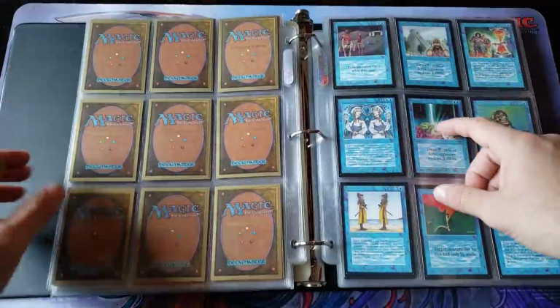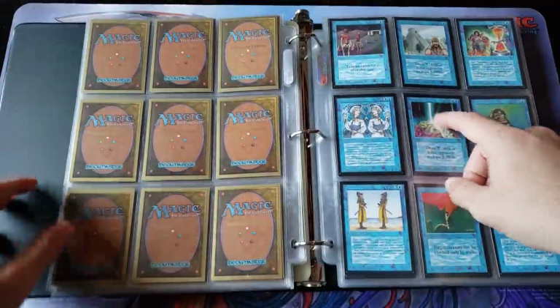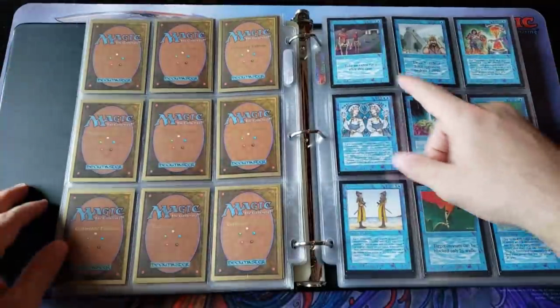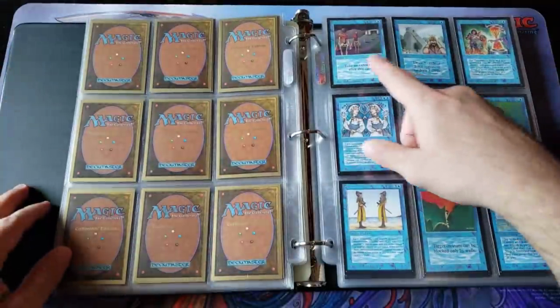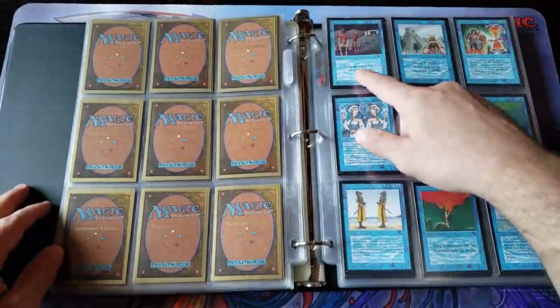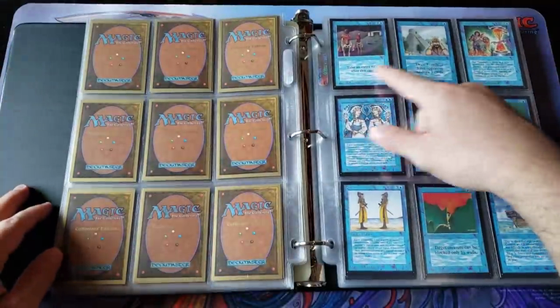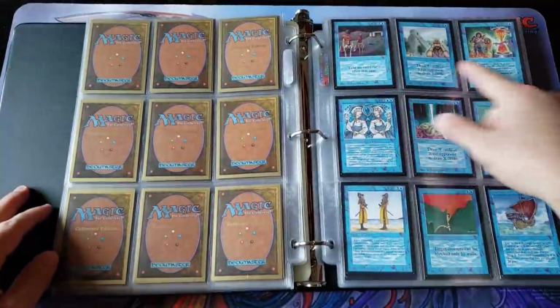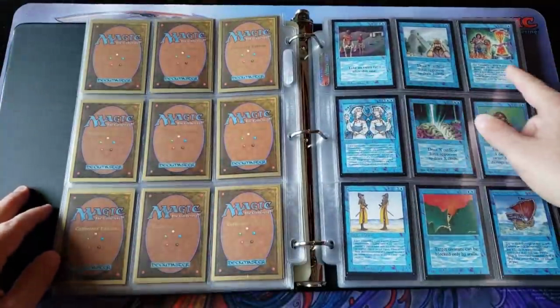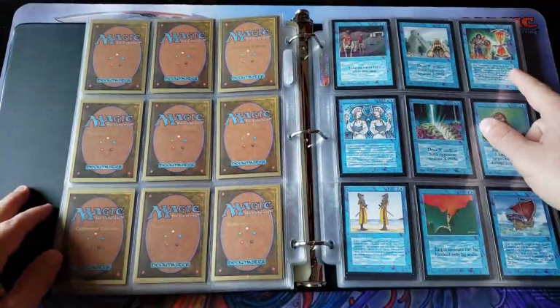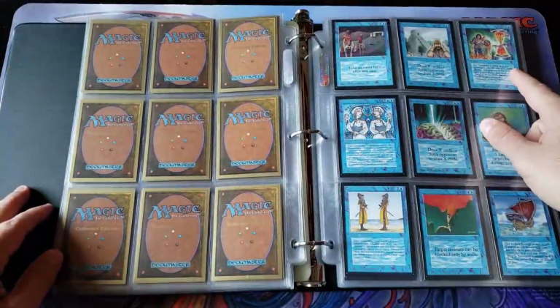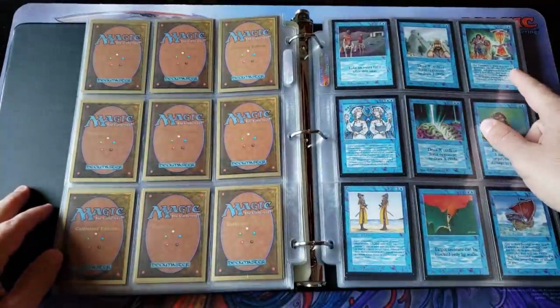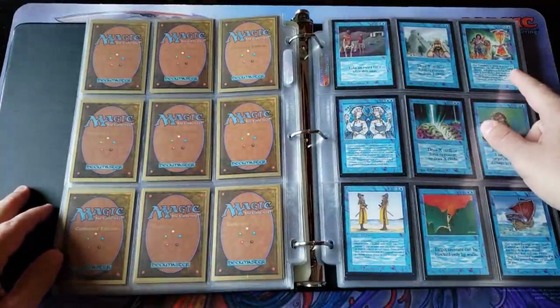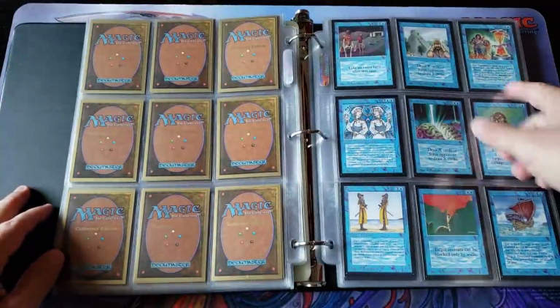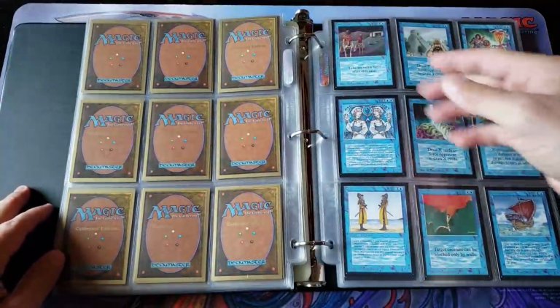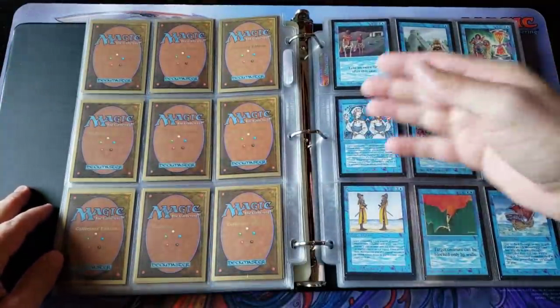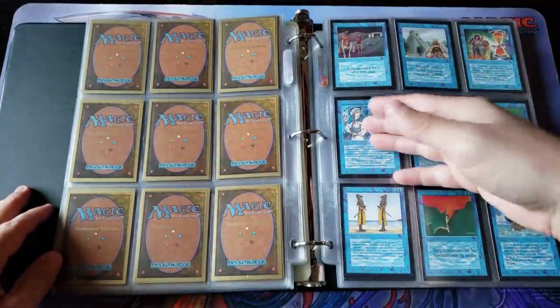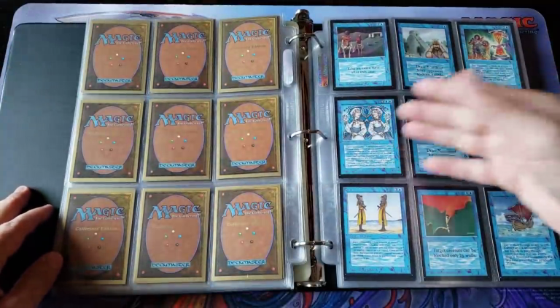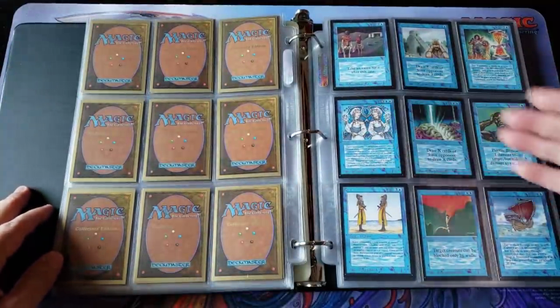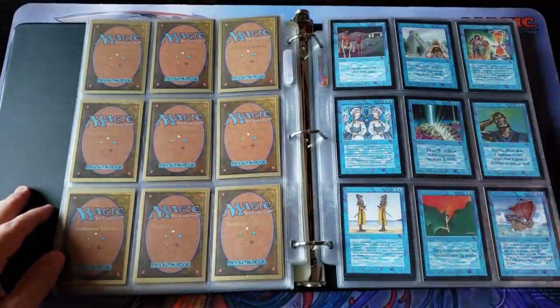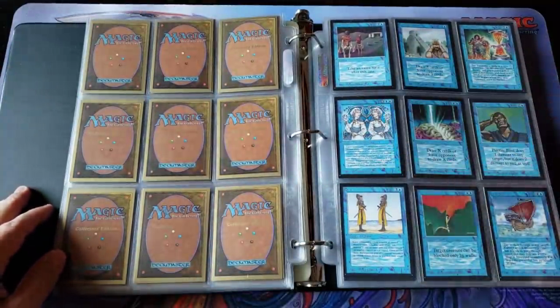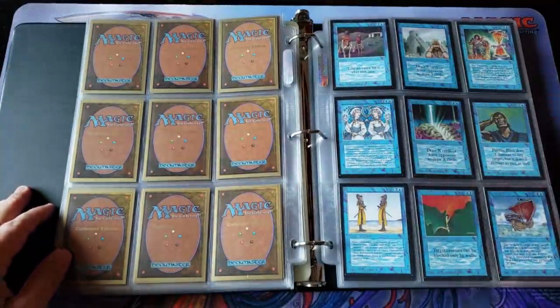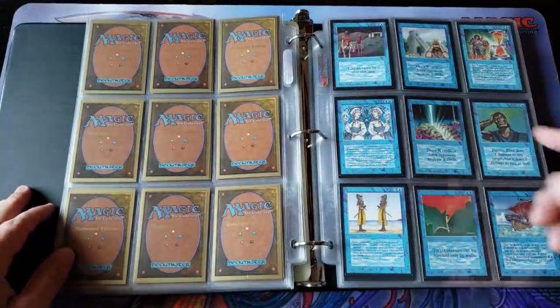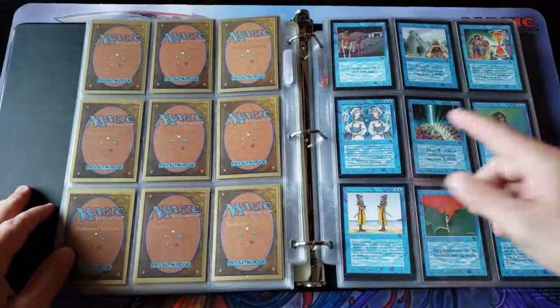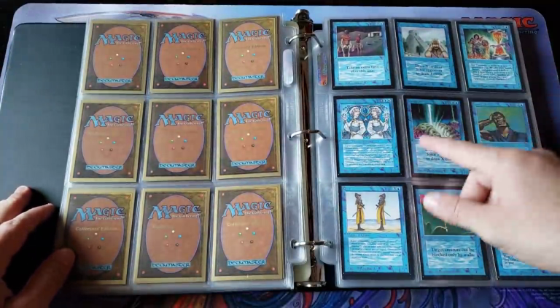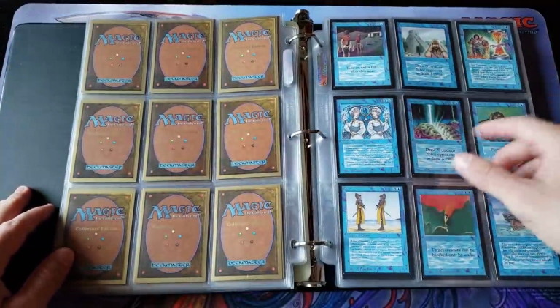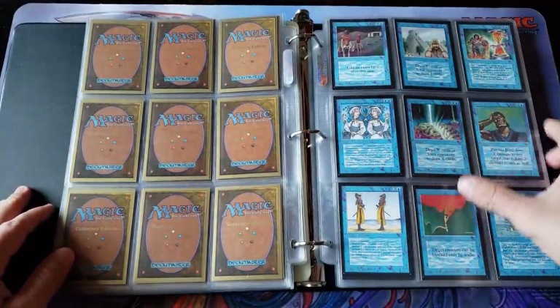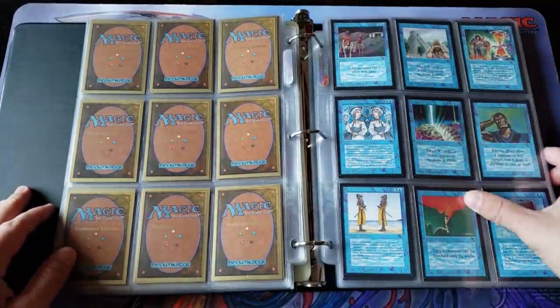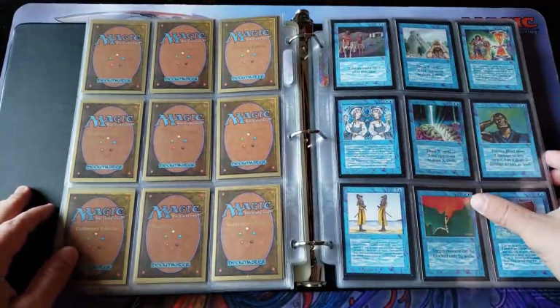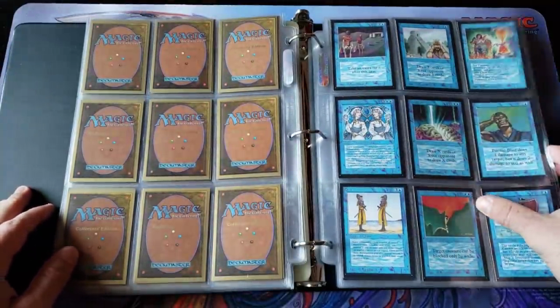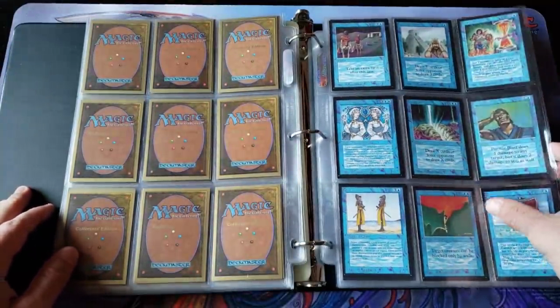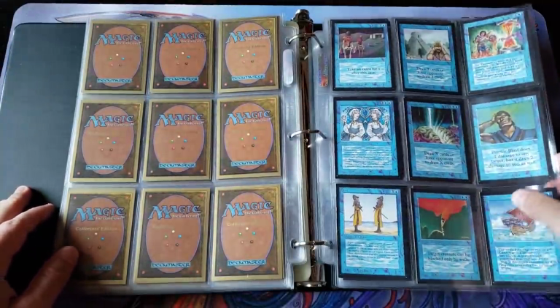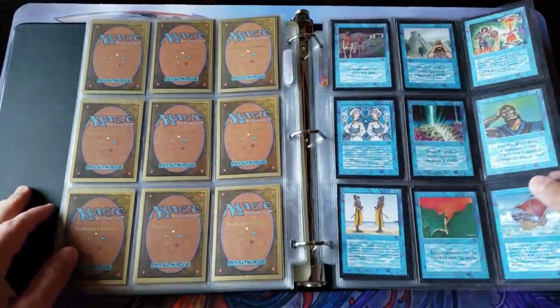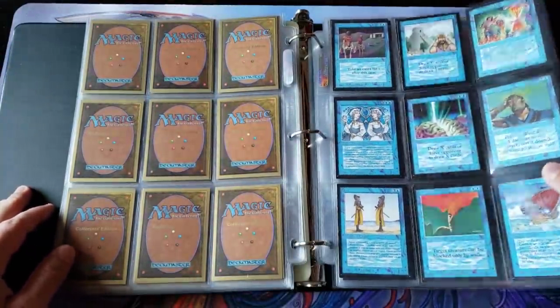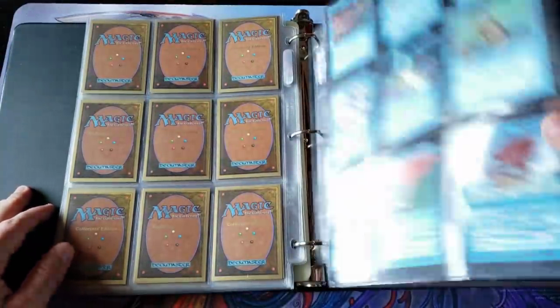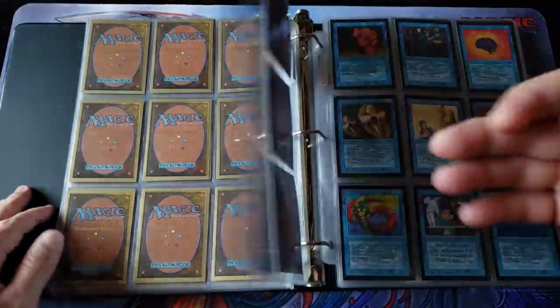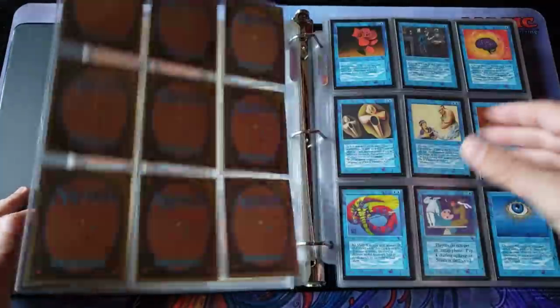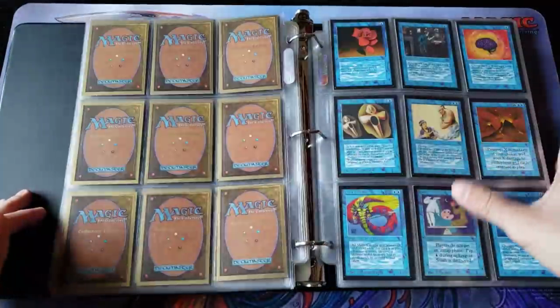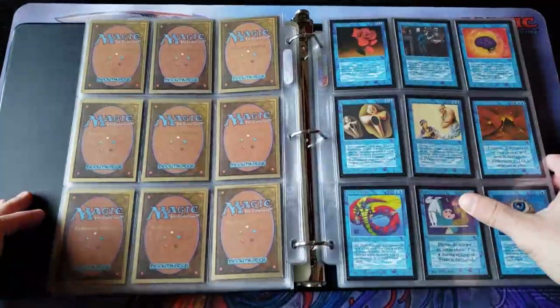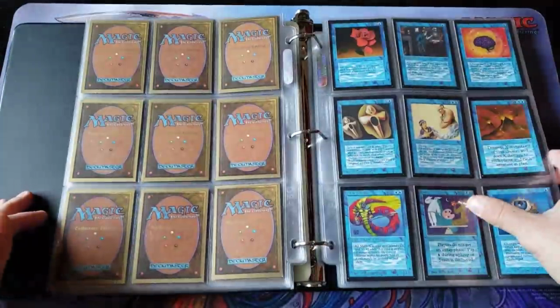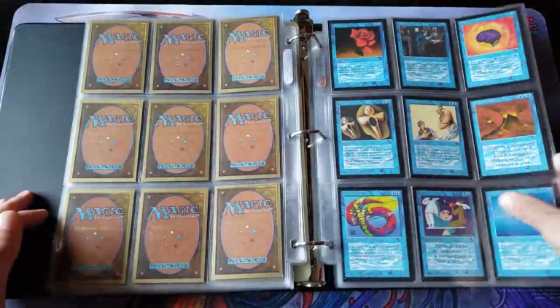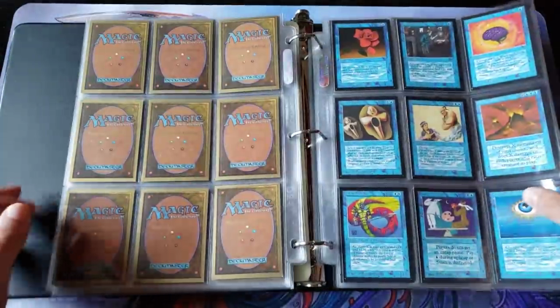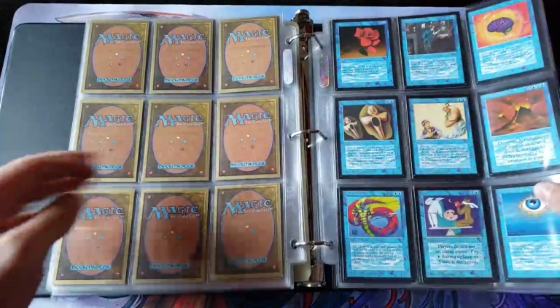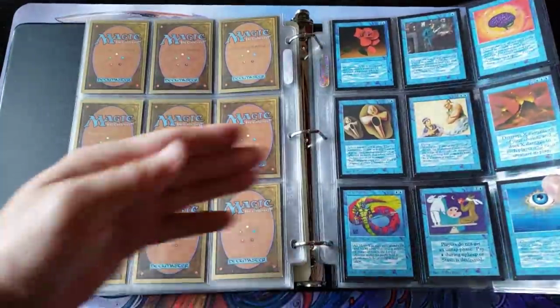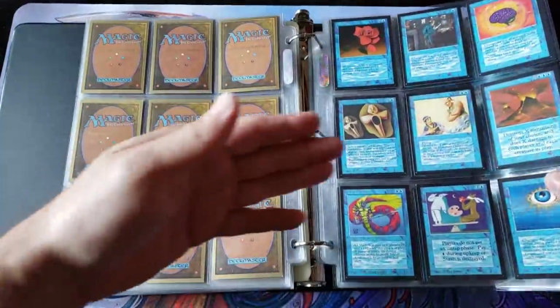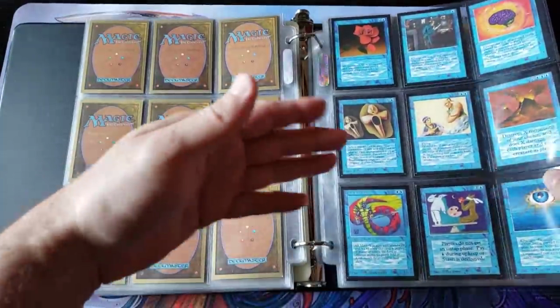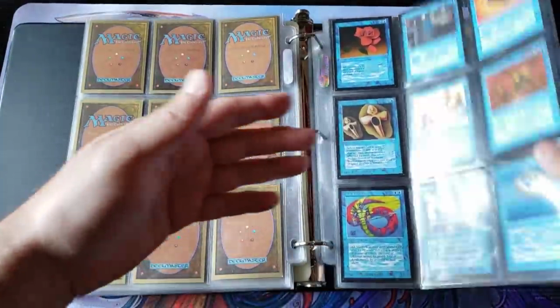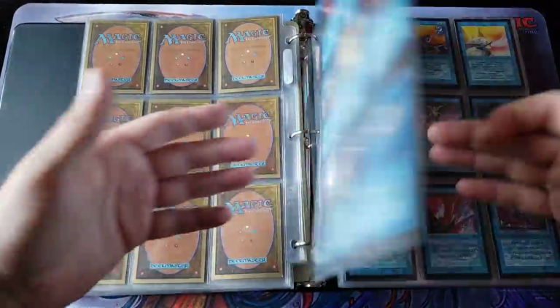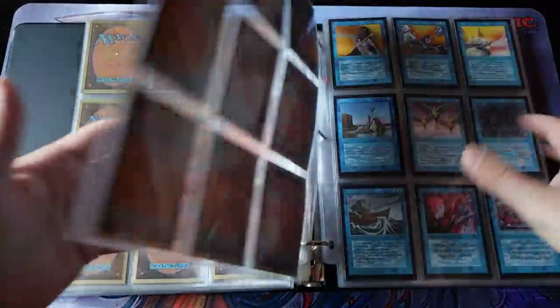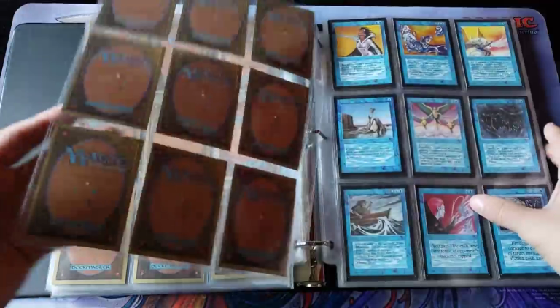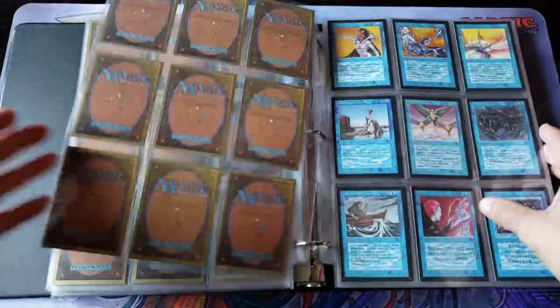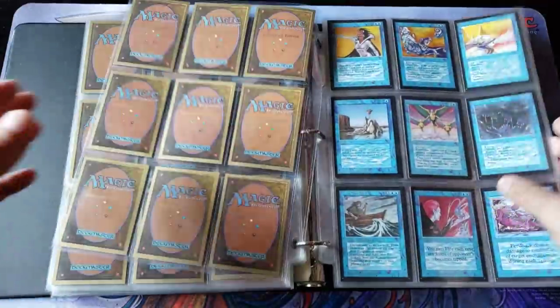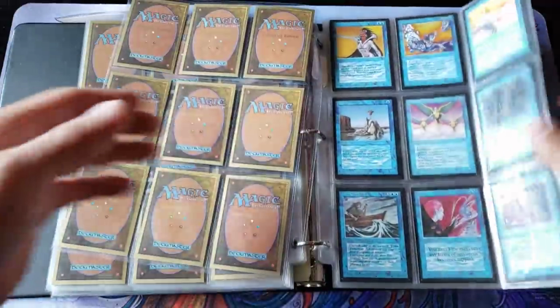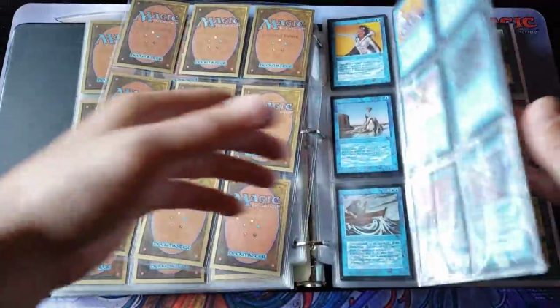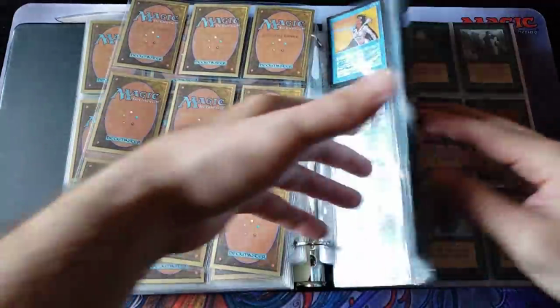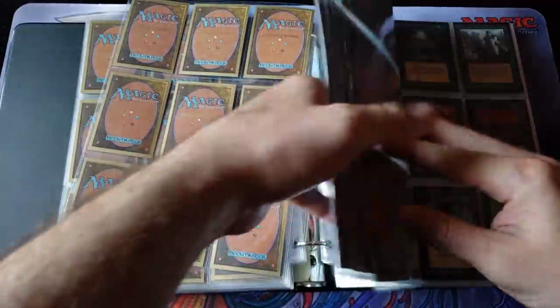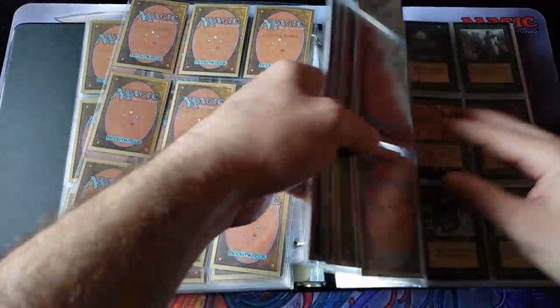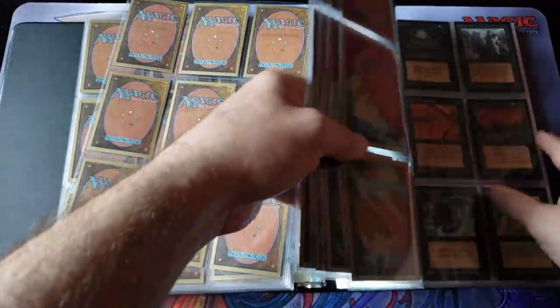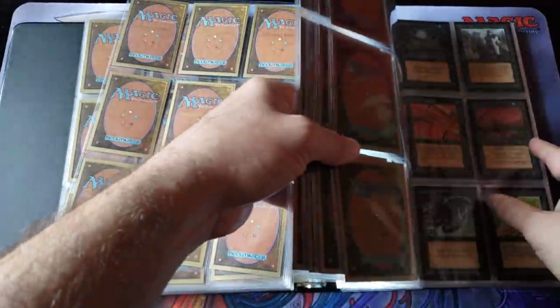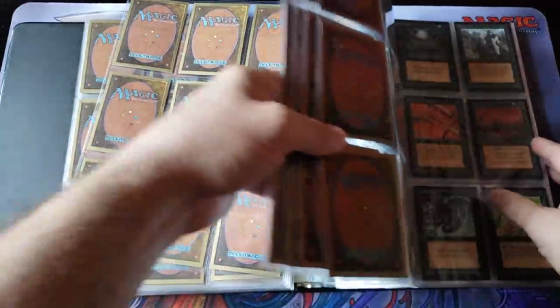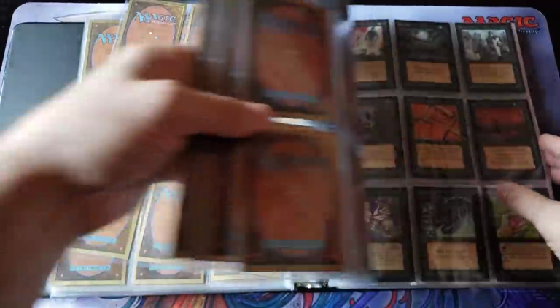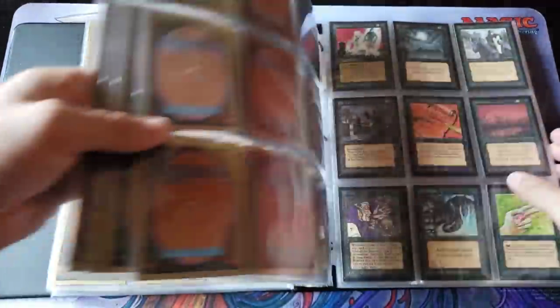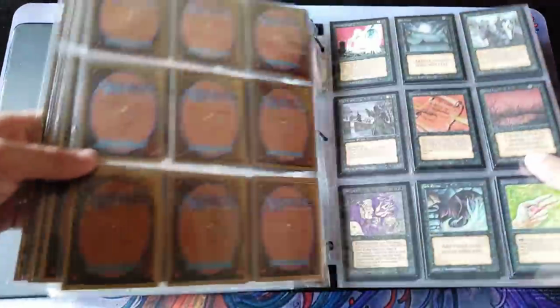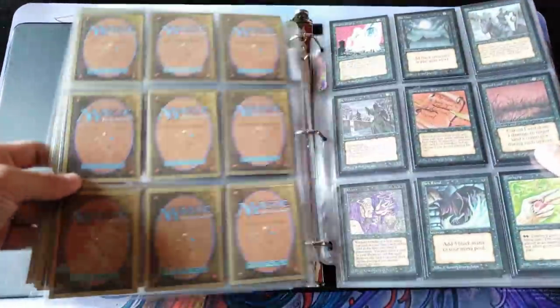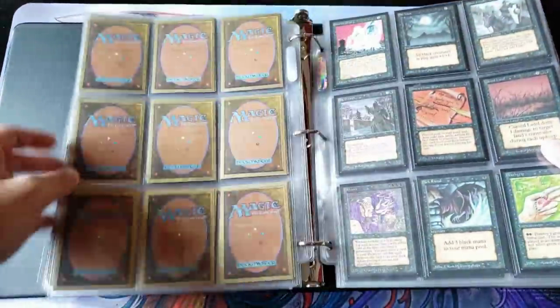We got our 3 power cards there. We got a little Doppelganger and Brain, Copy Artifact also. So yeah, we're probably looking at a complete set here.